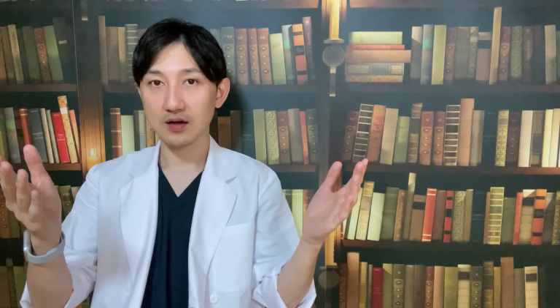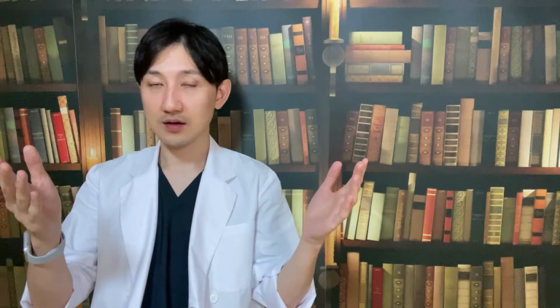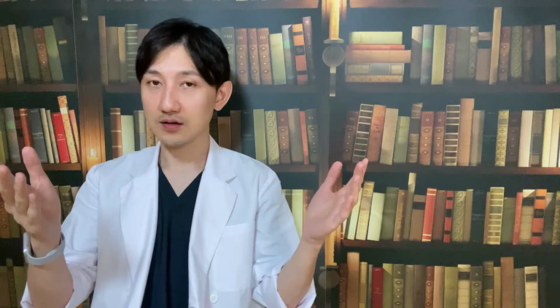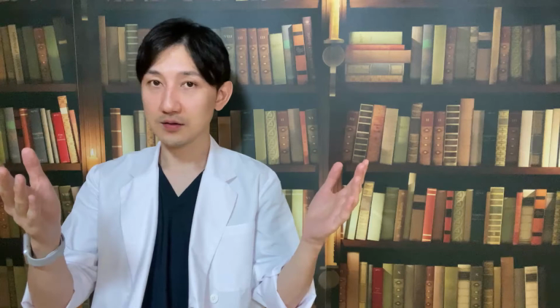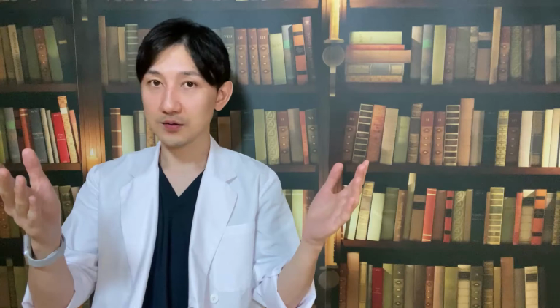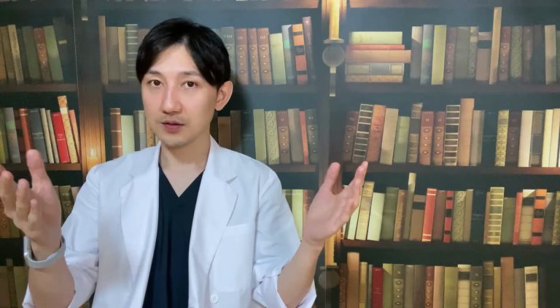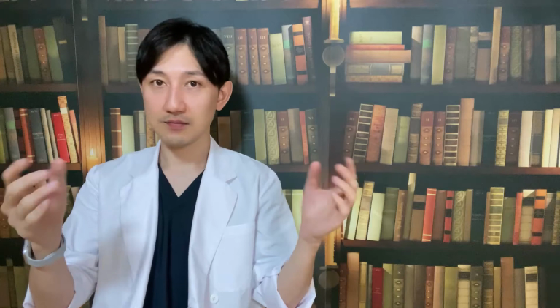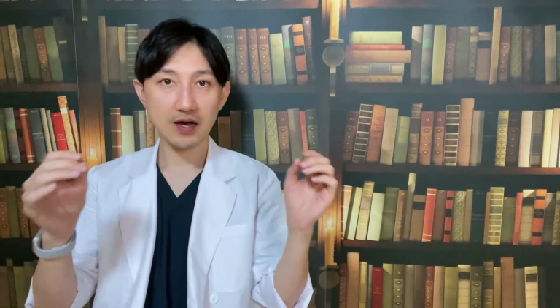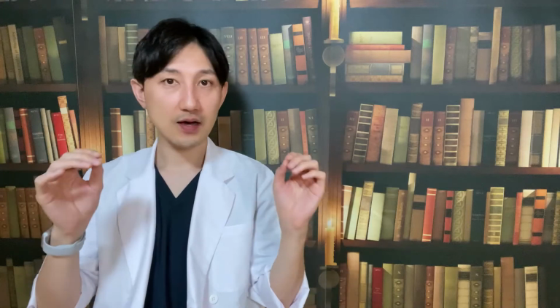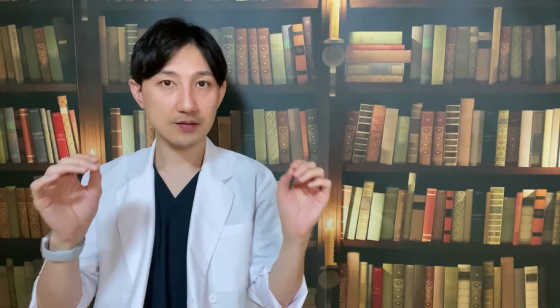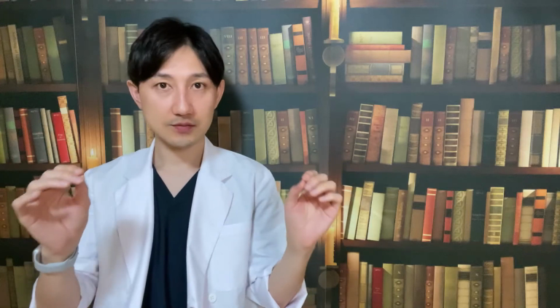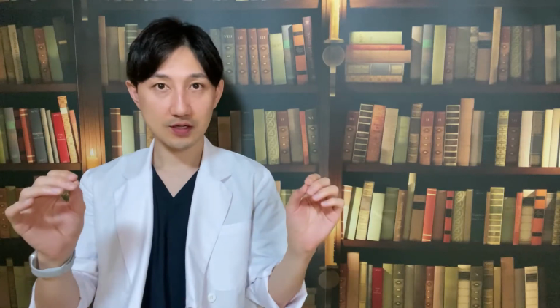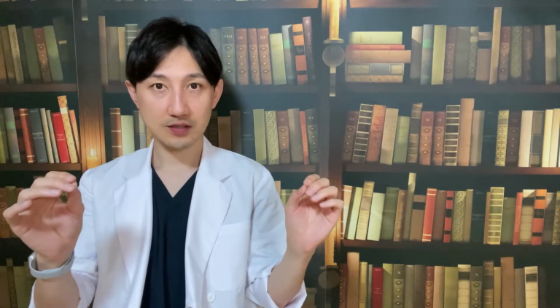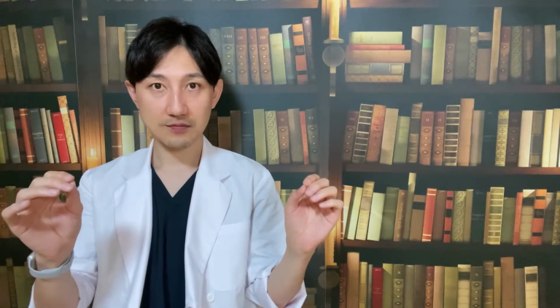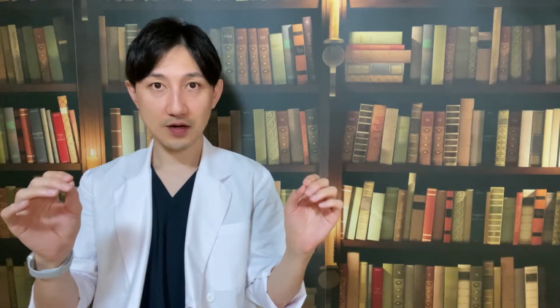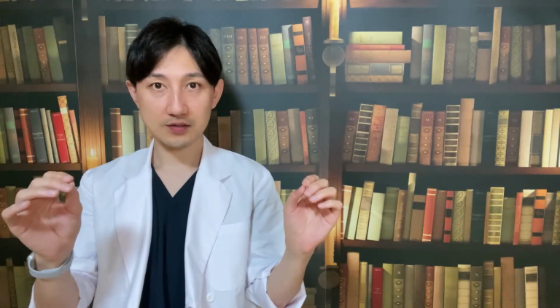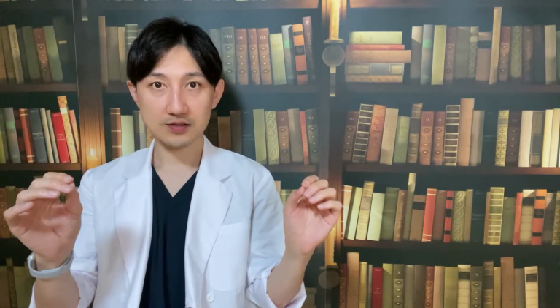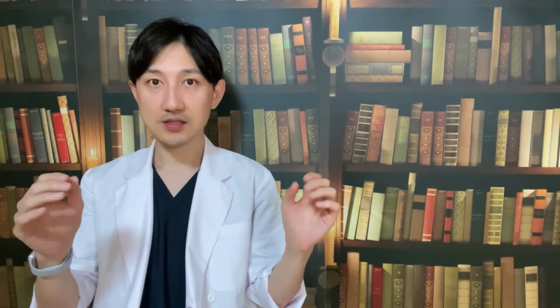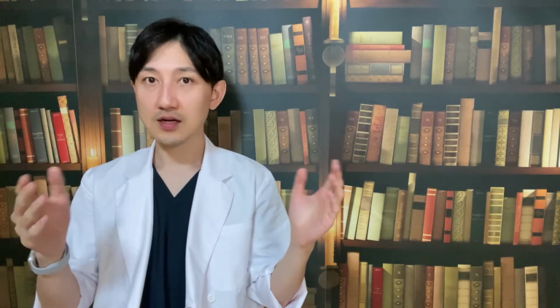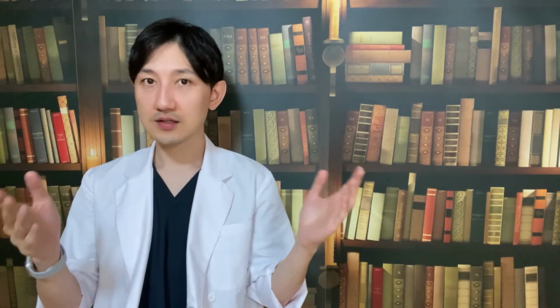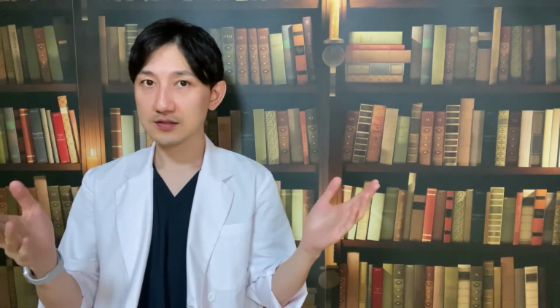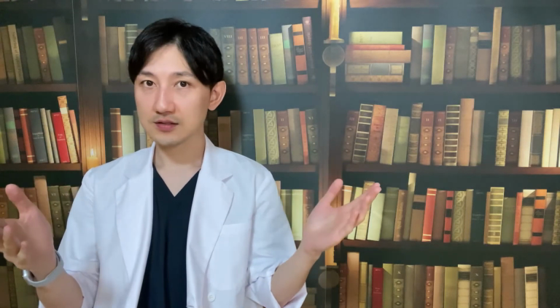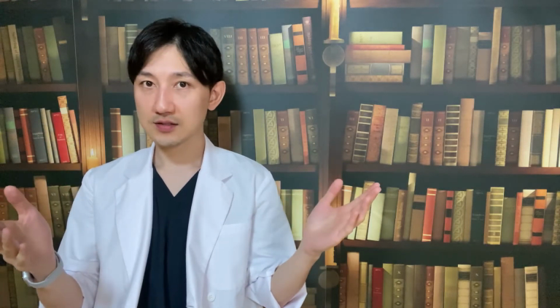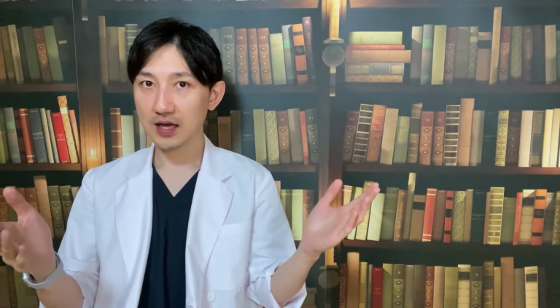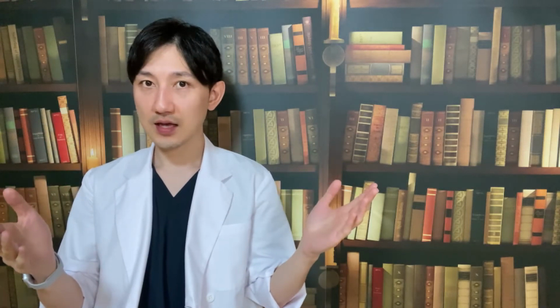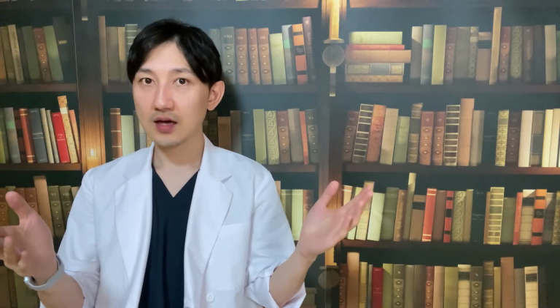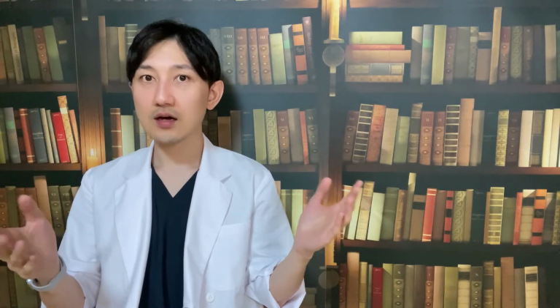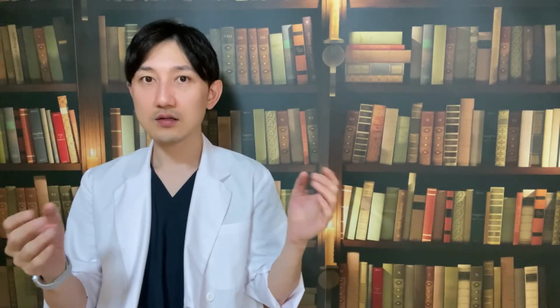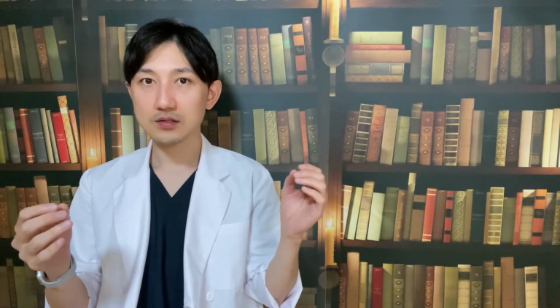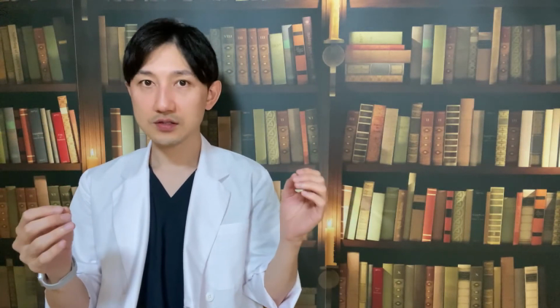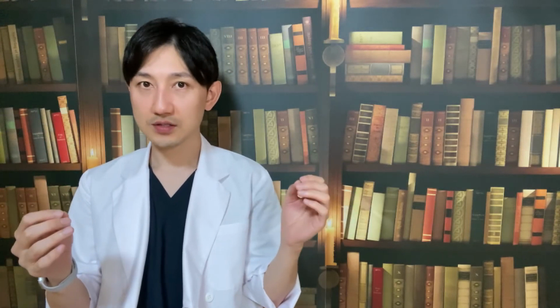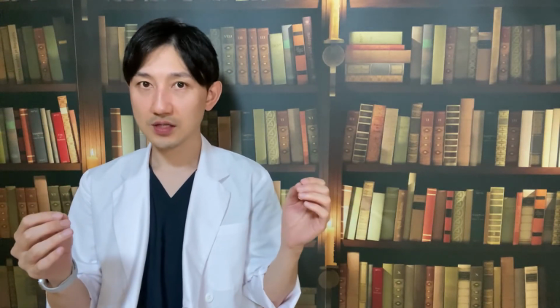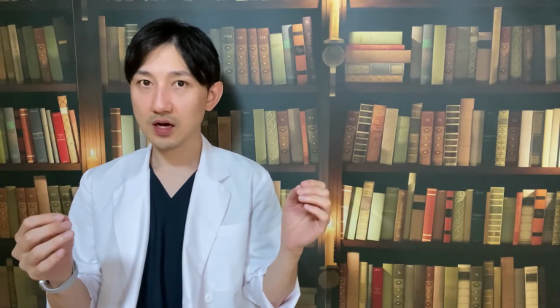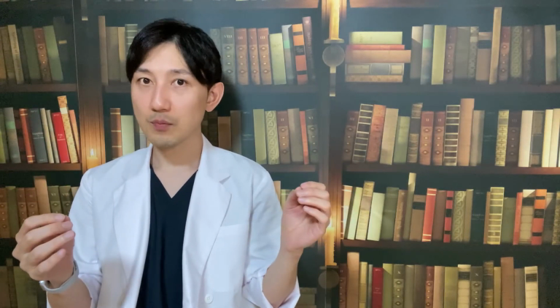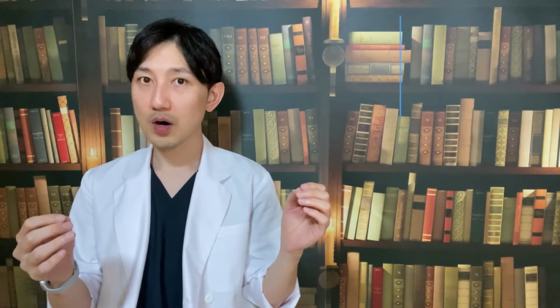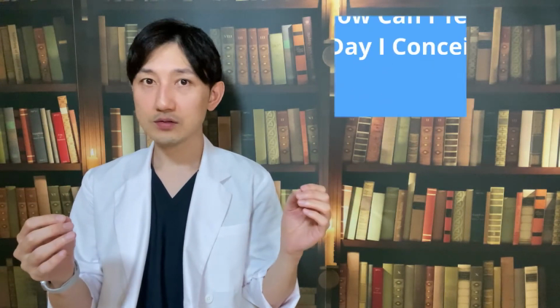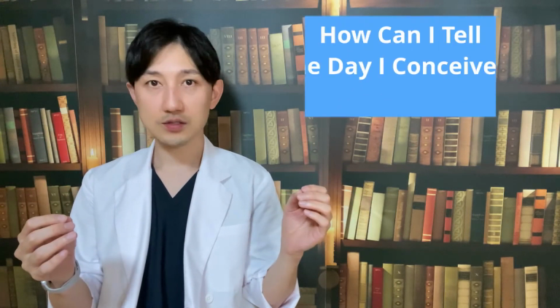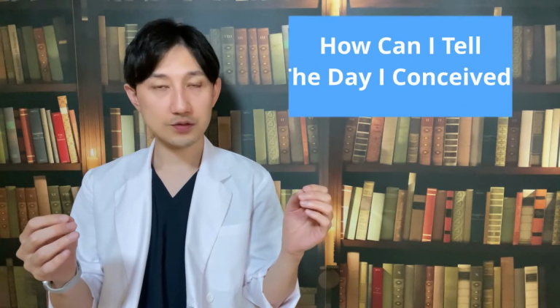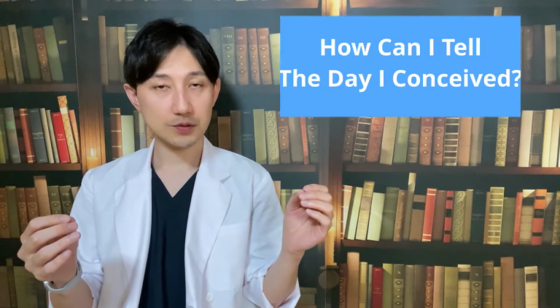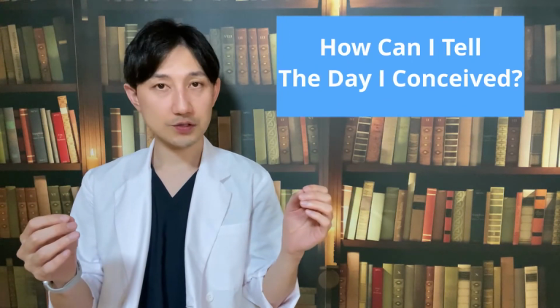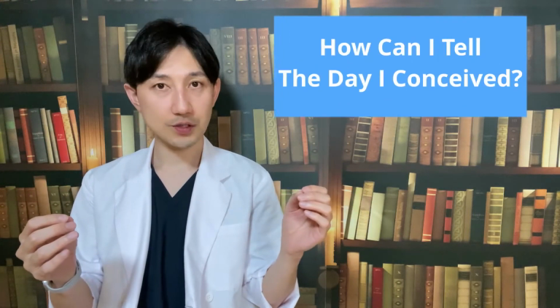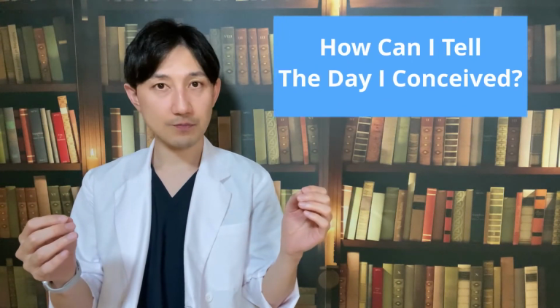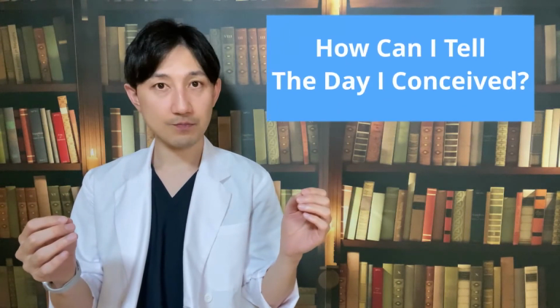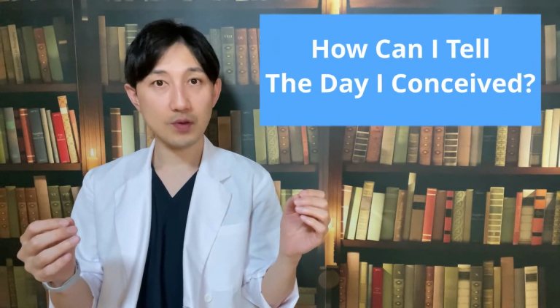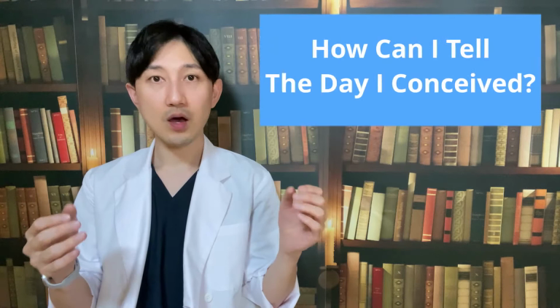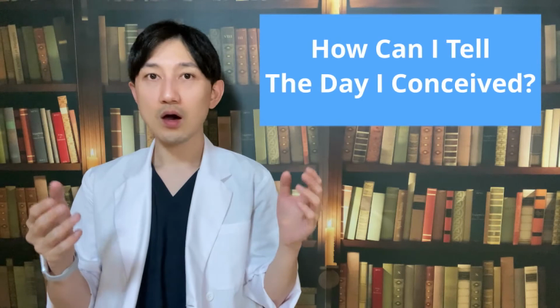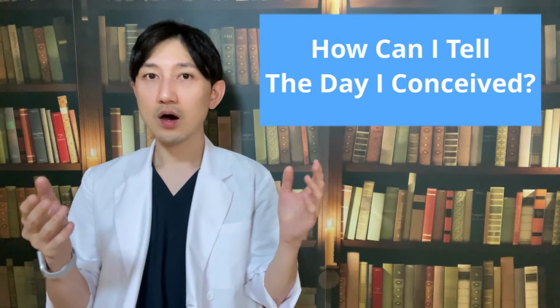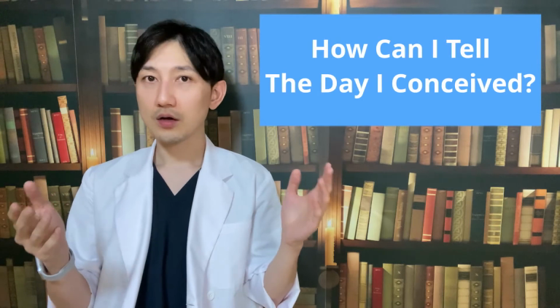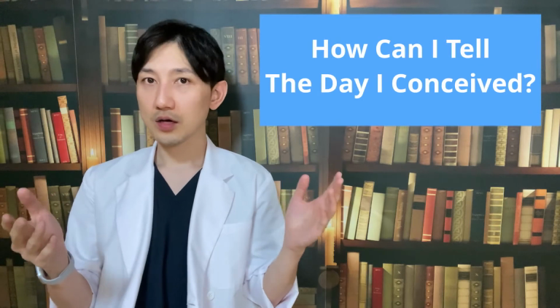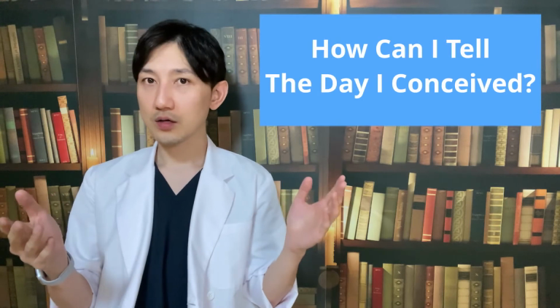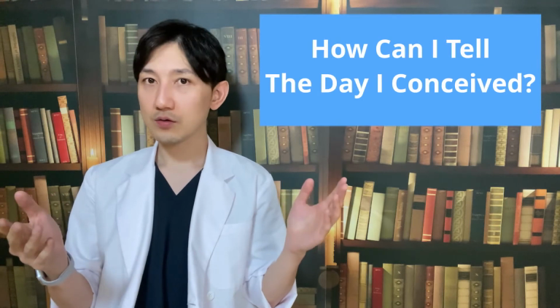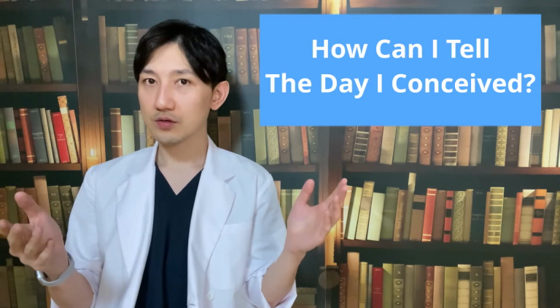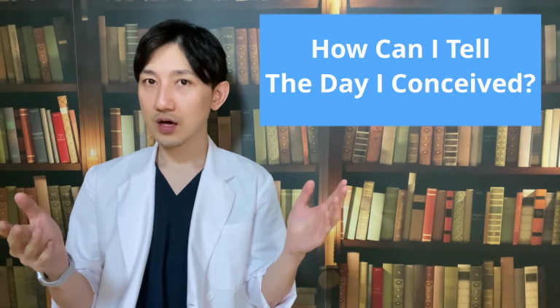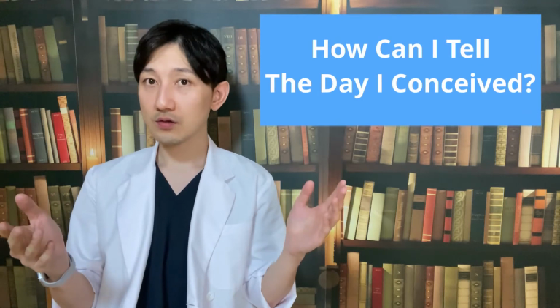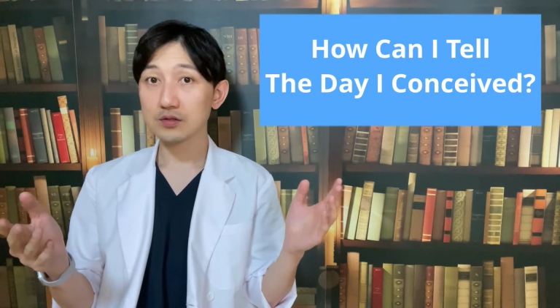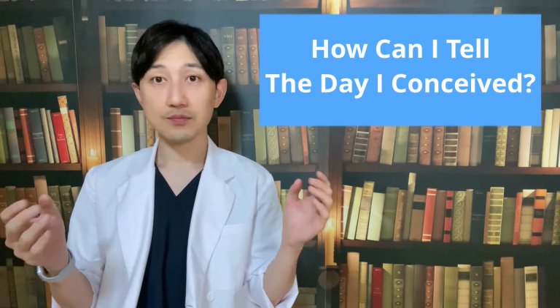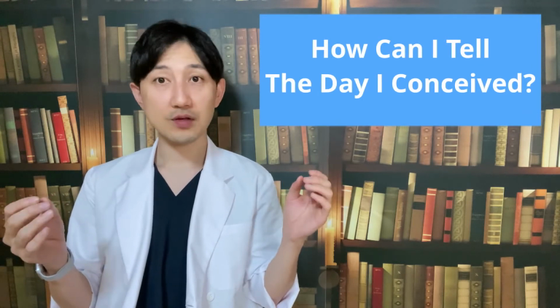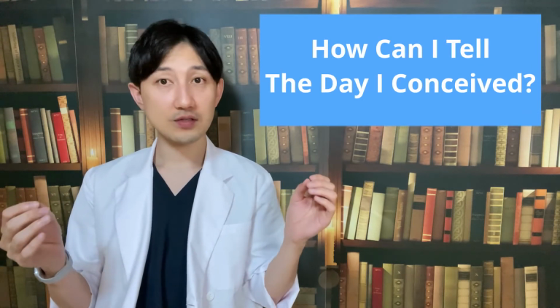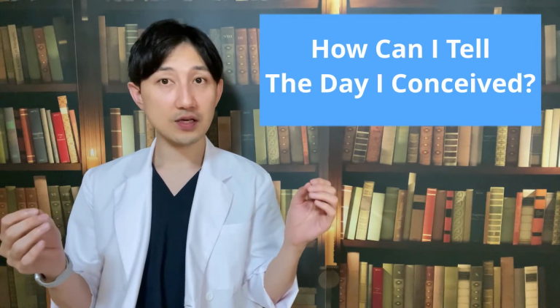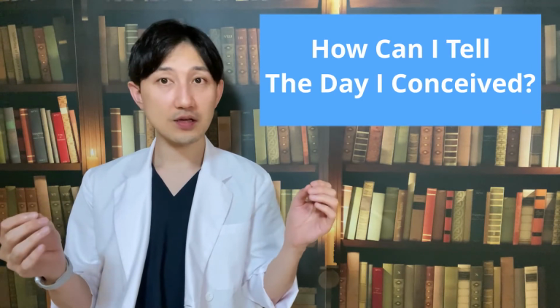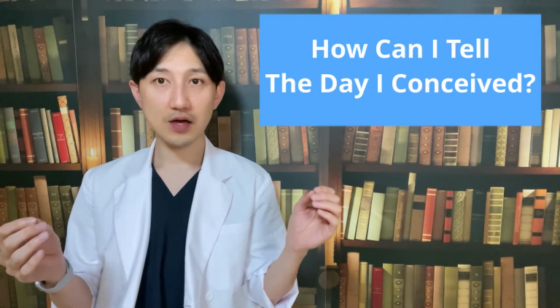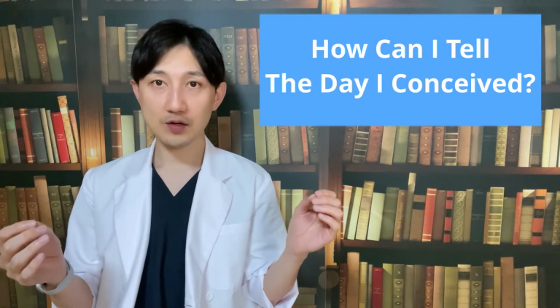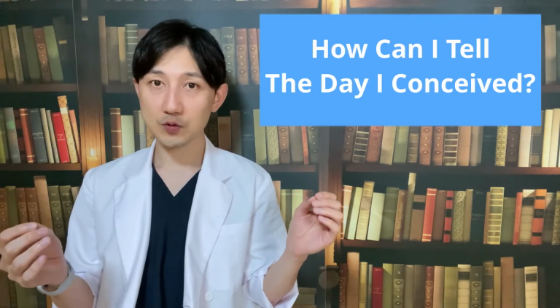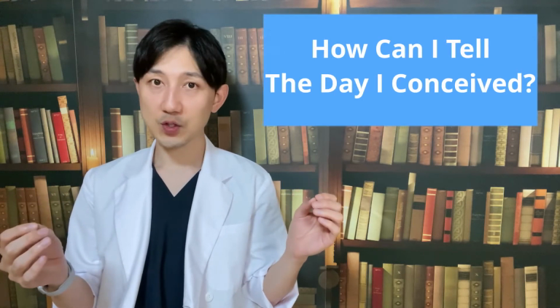Hello YouTube. I'm Dr. Fox. Today, let's think about this question: how can you tell the day you conceived?